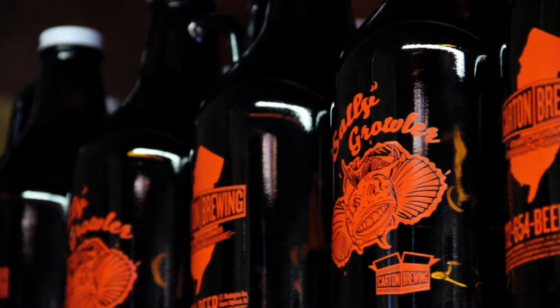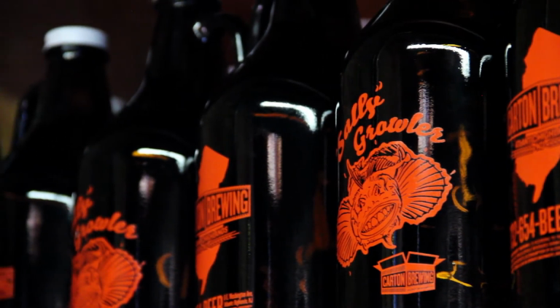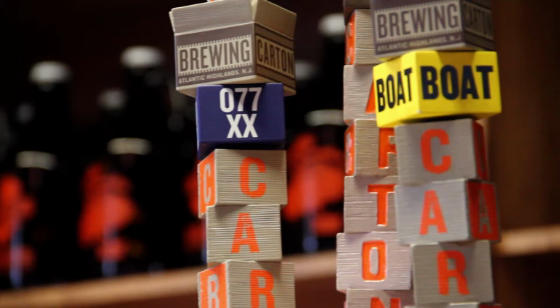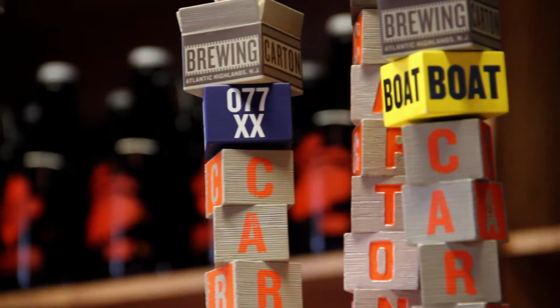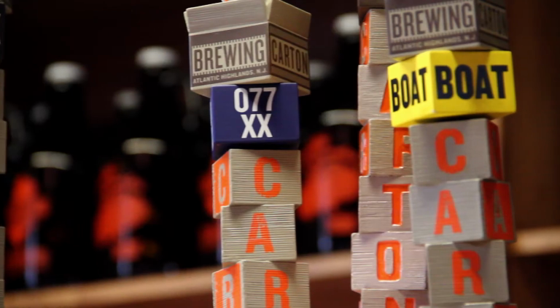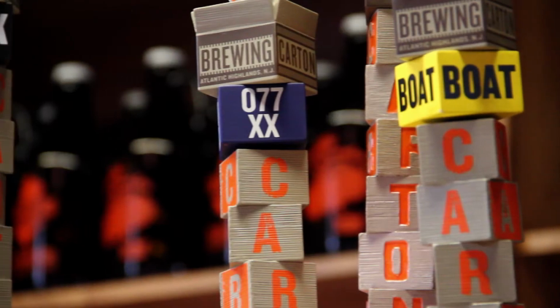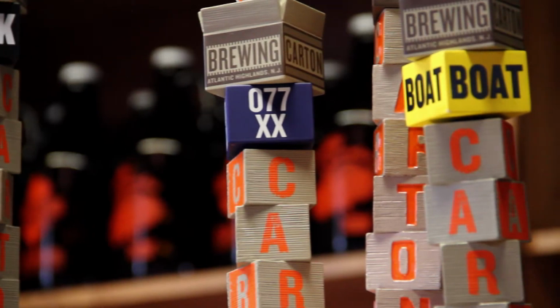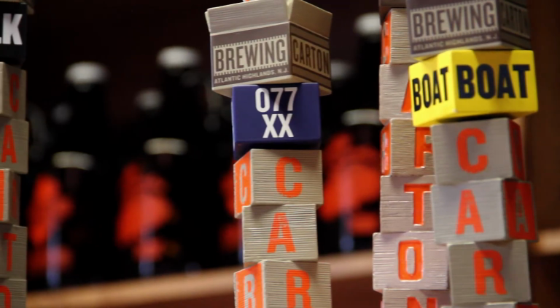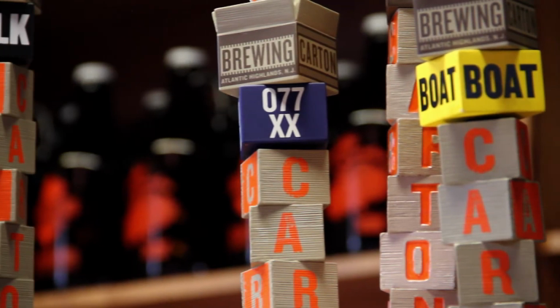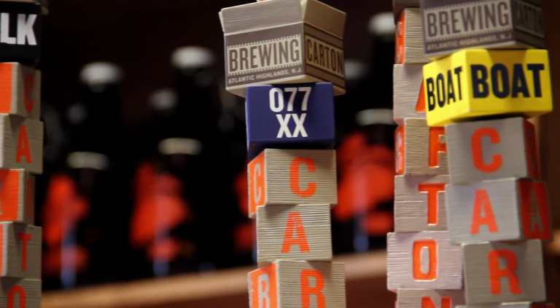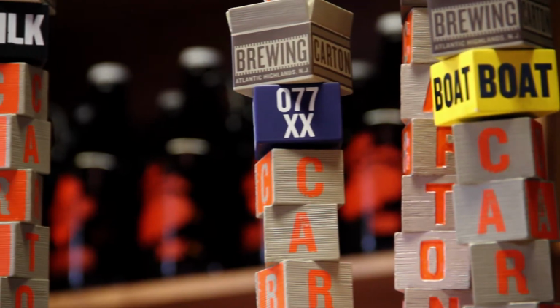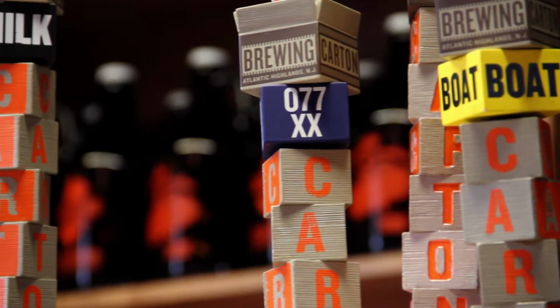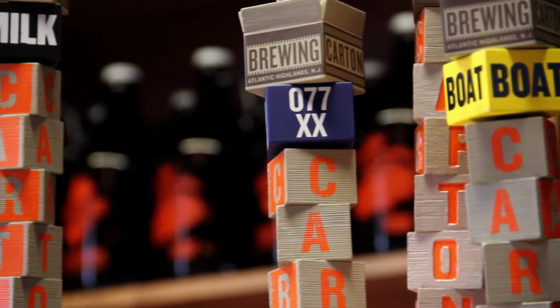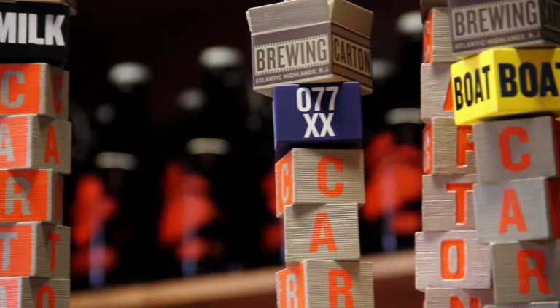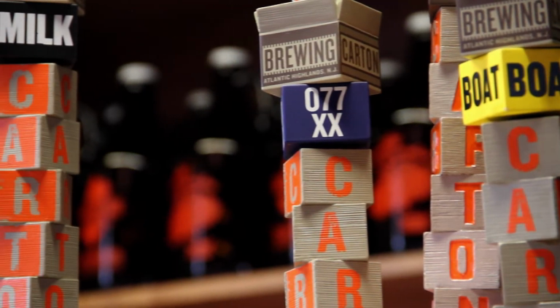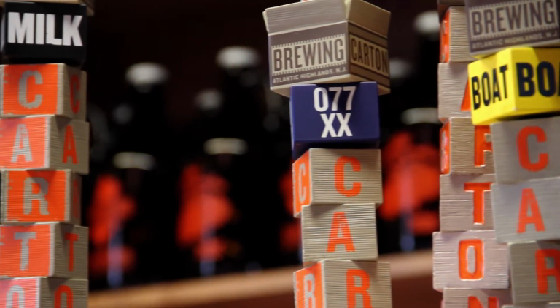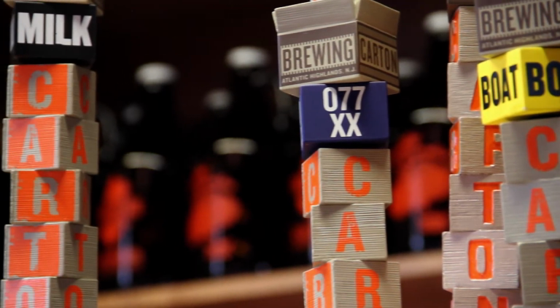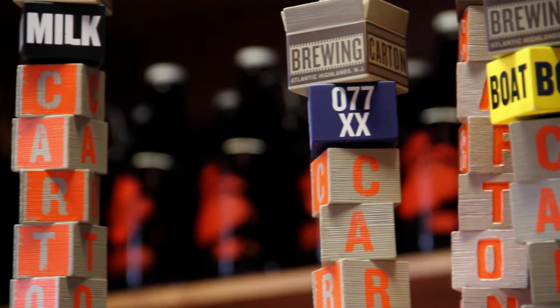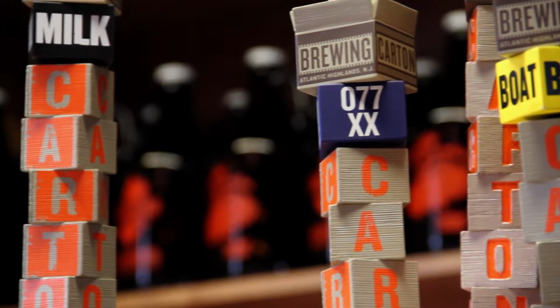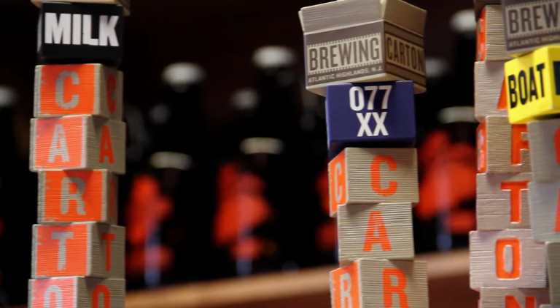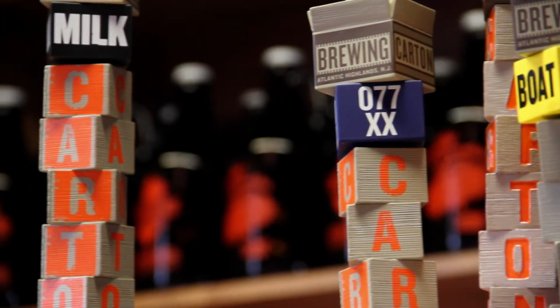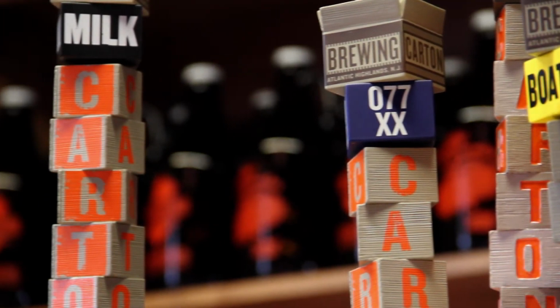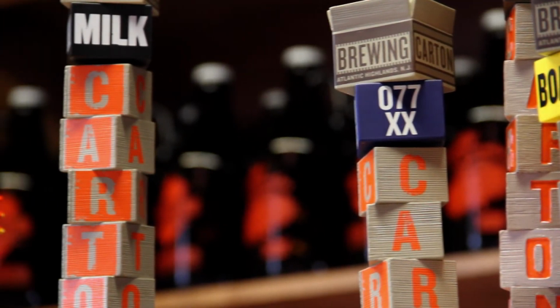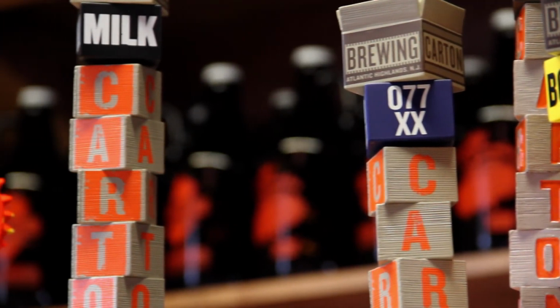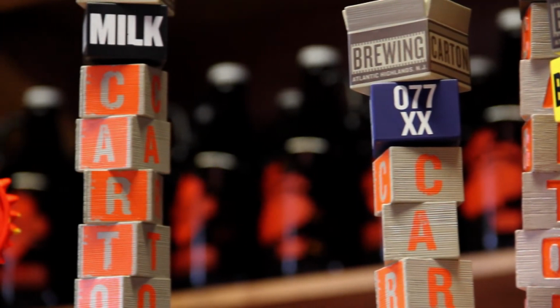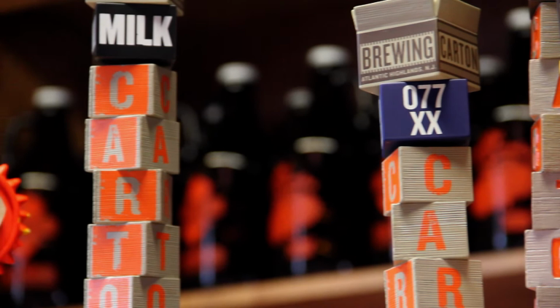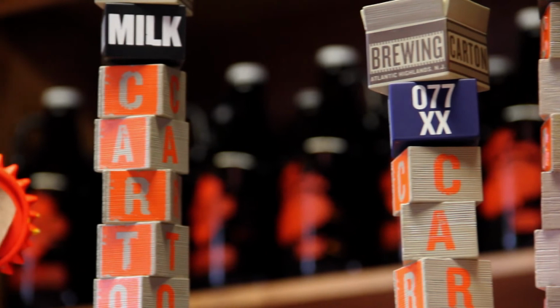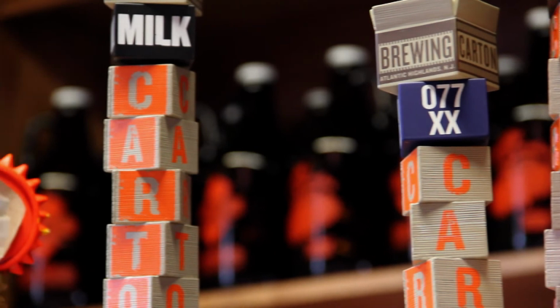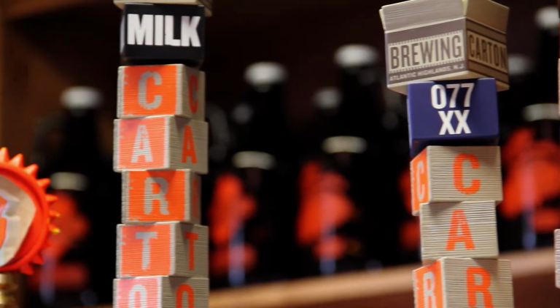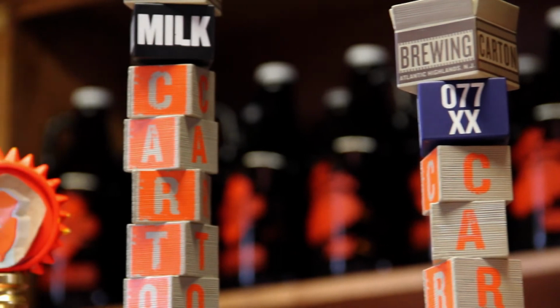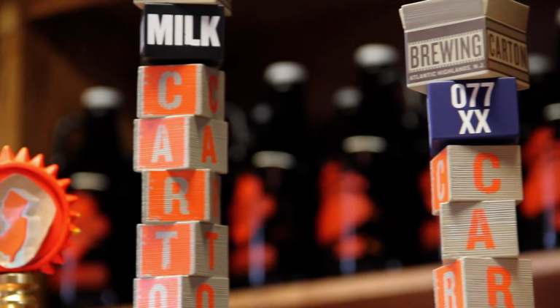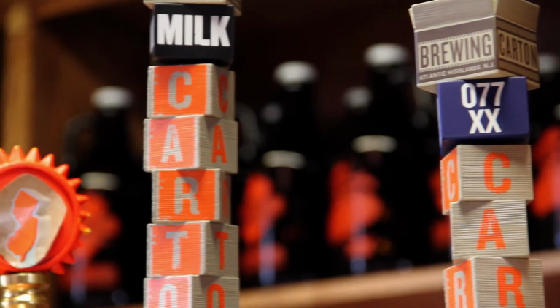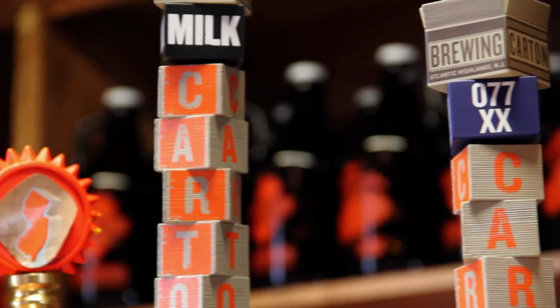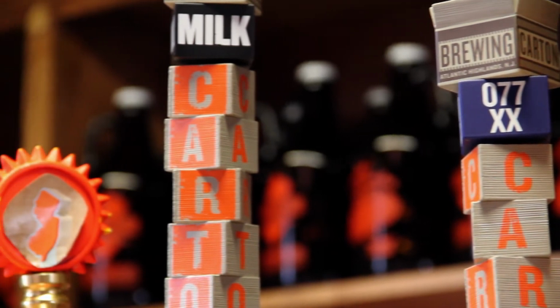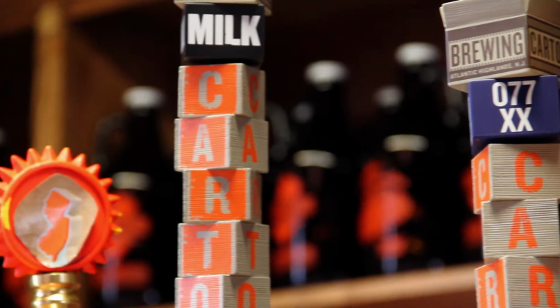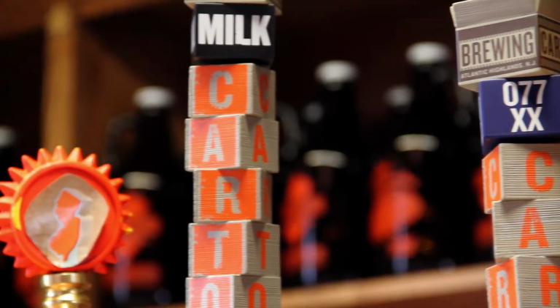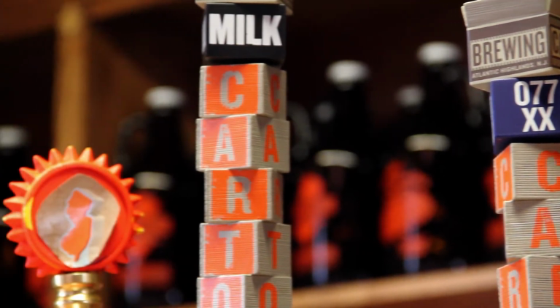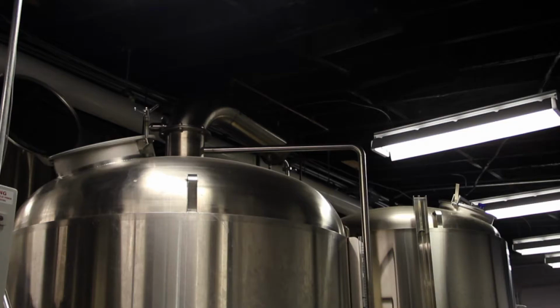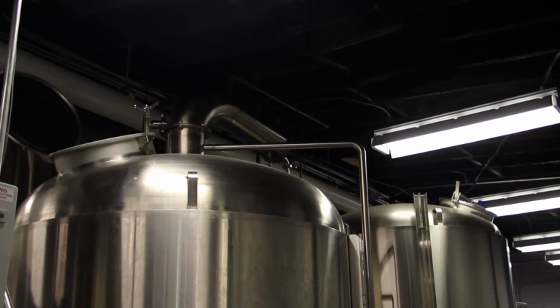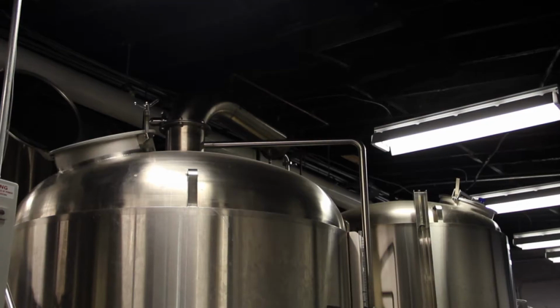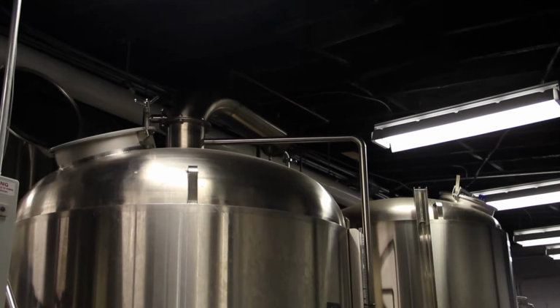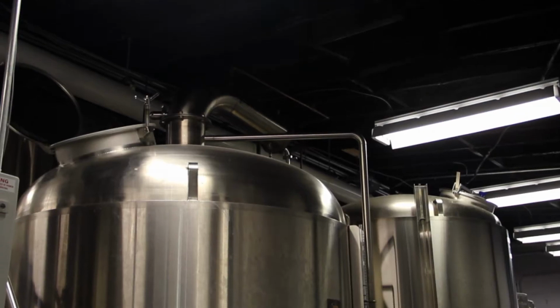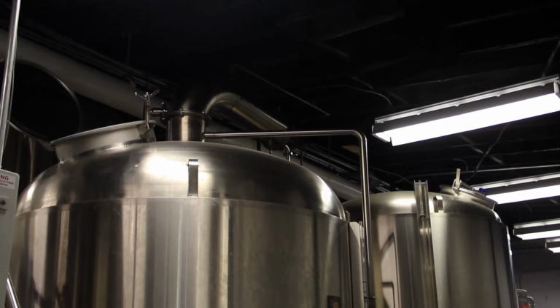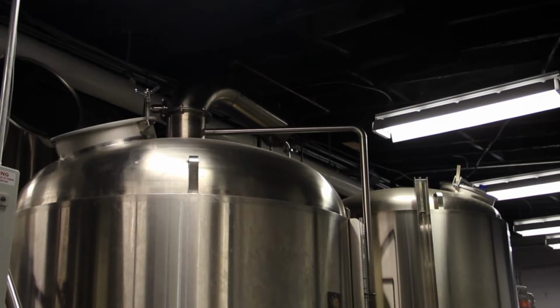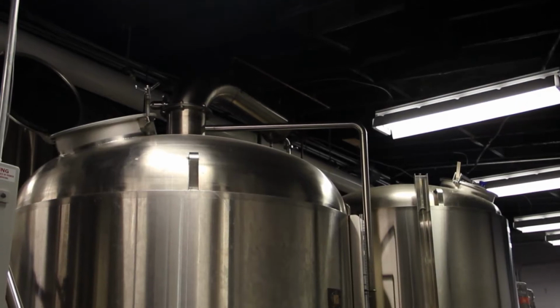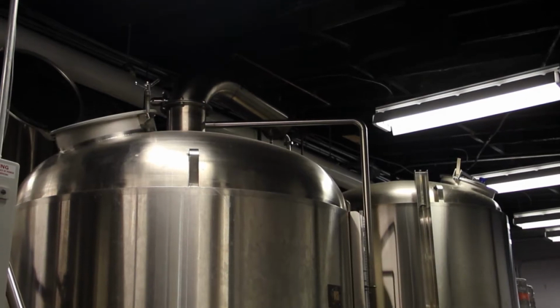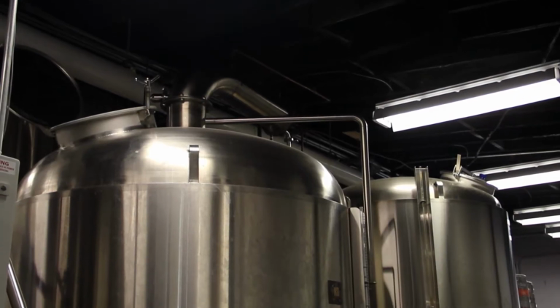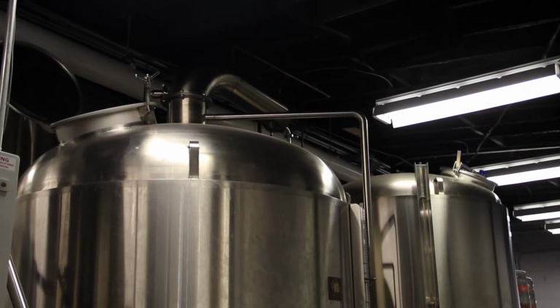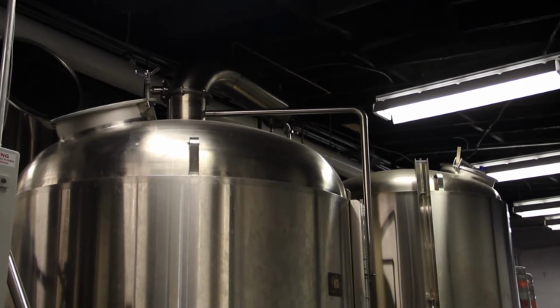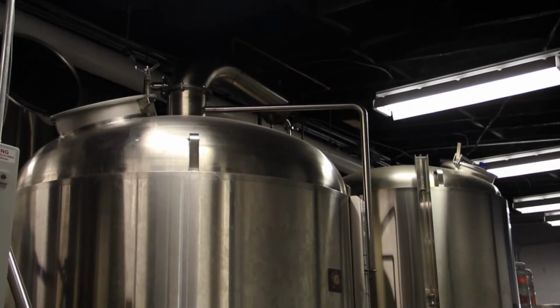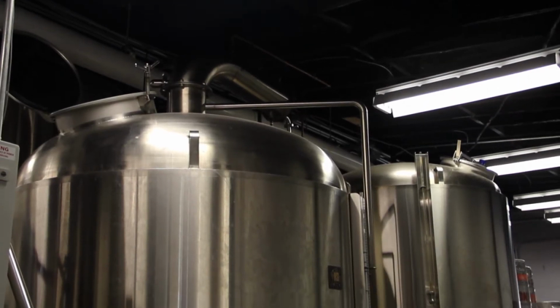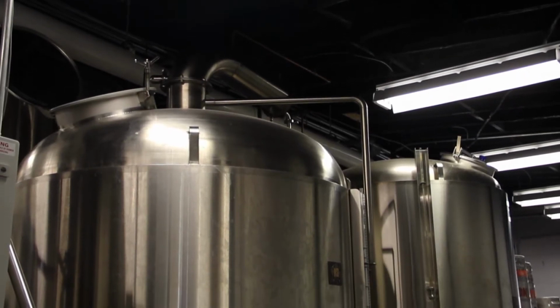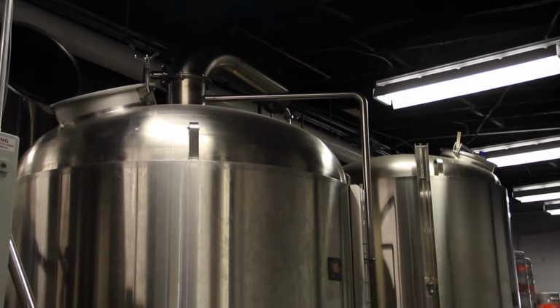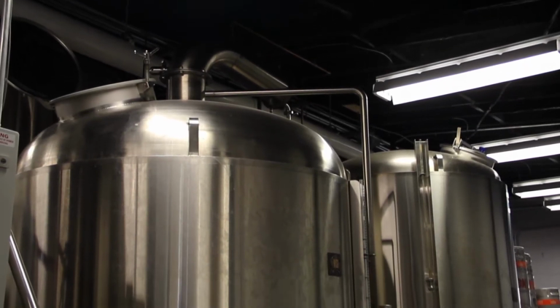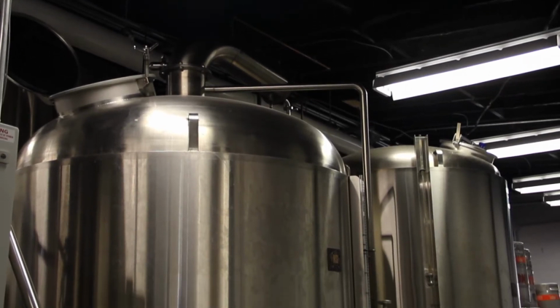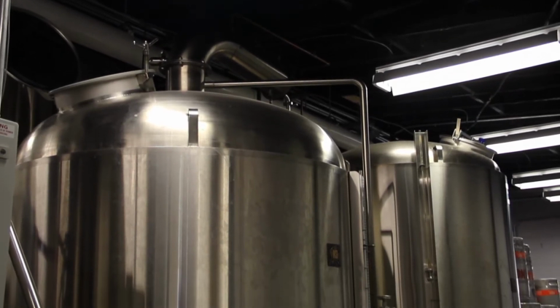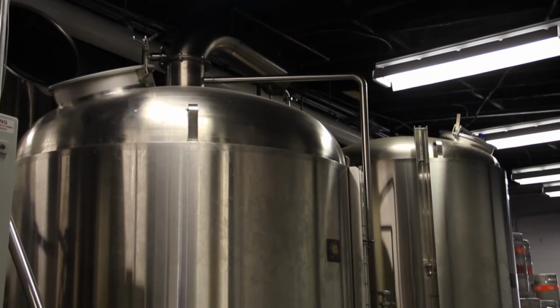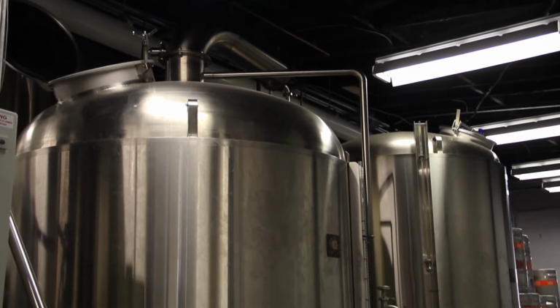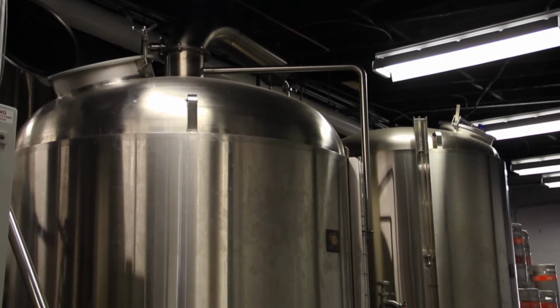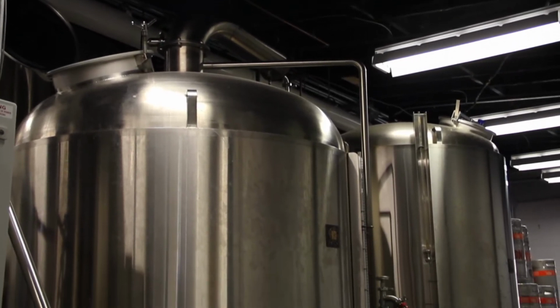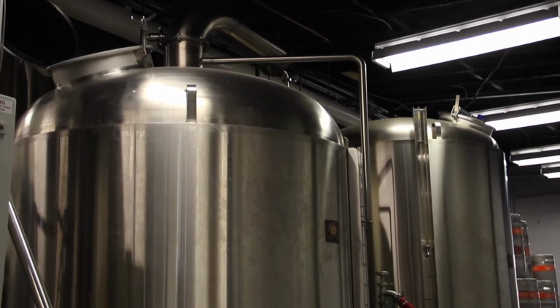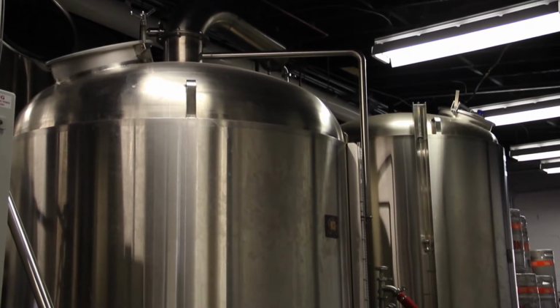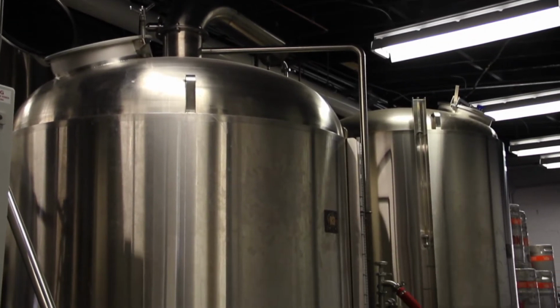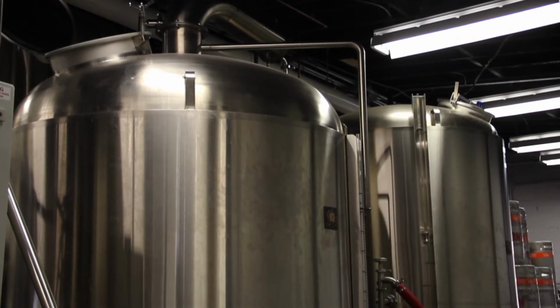We took it over and built ourselves a small brewery: a 15 barrel brew house, three 30 barrel fermenters, and a 30 barrel bright.